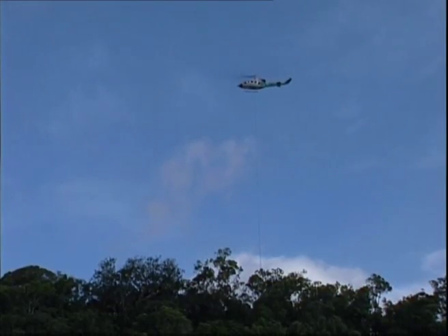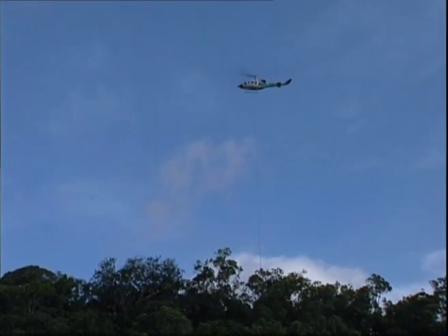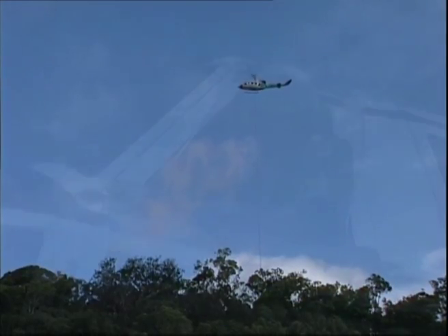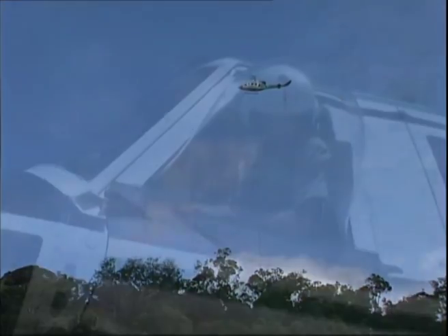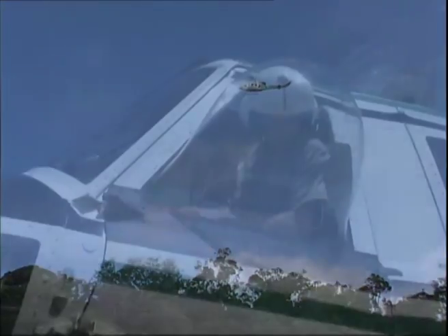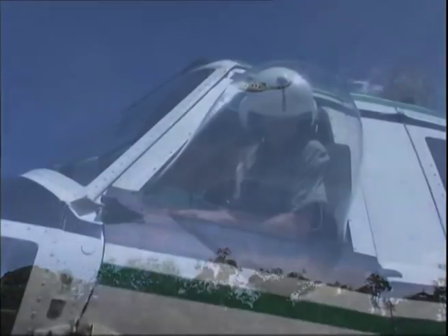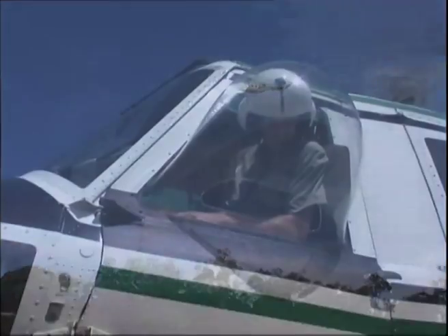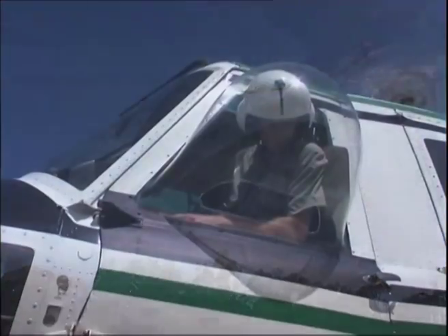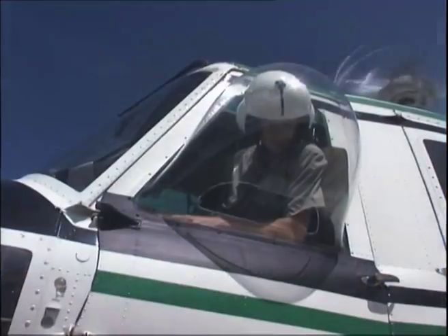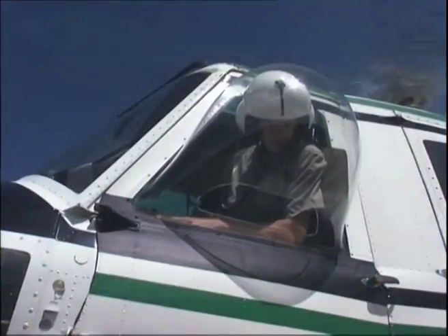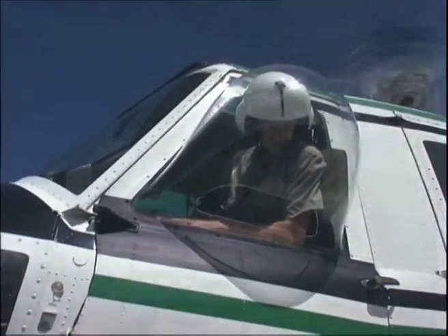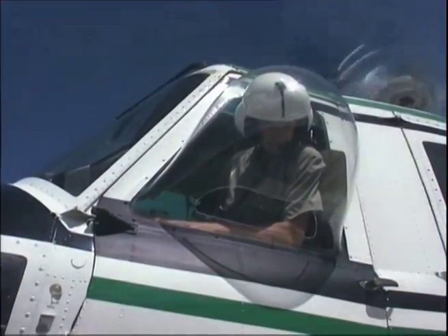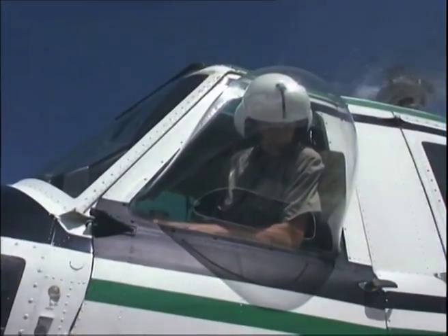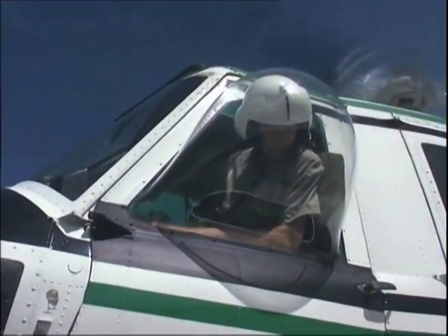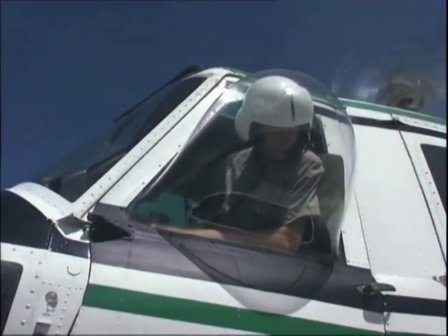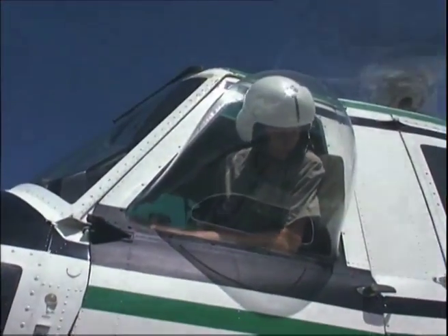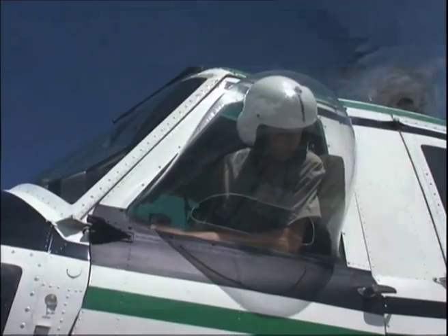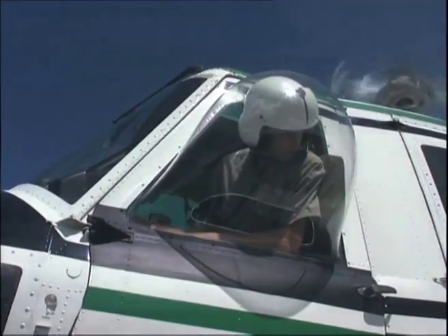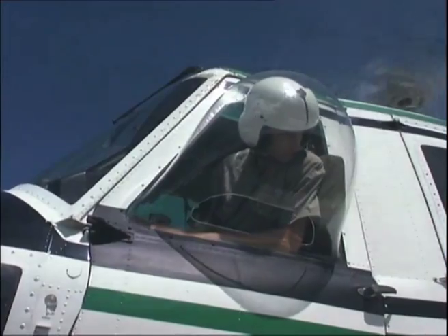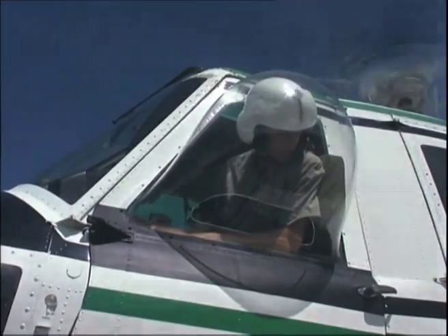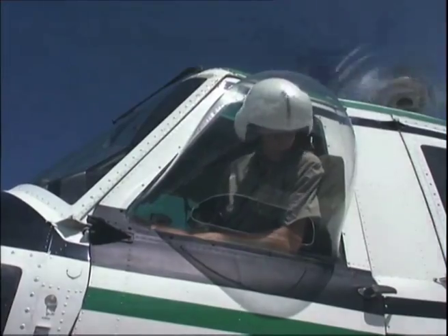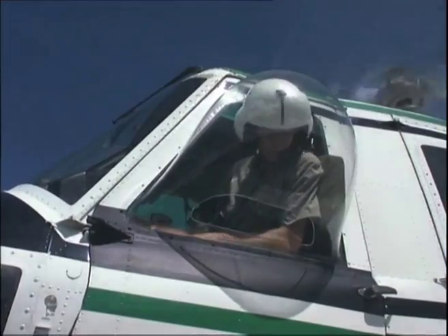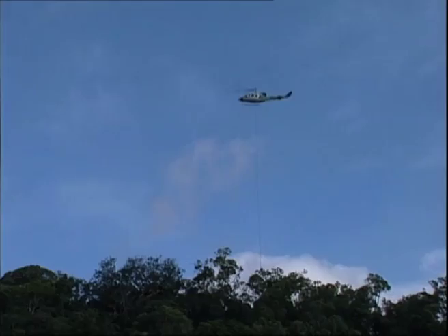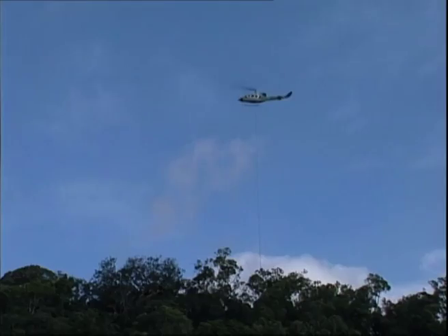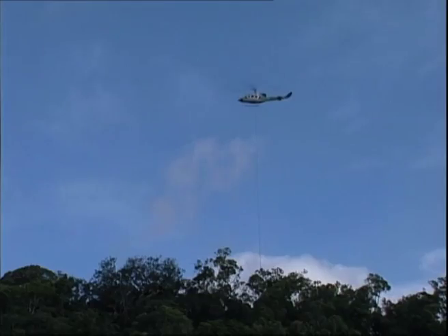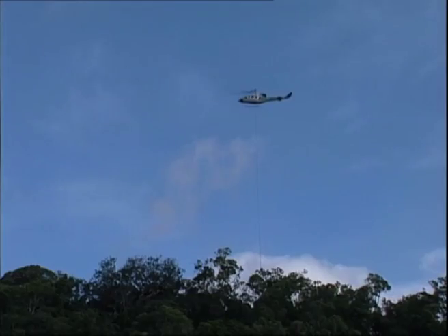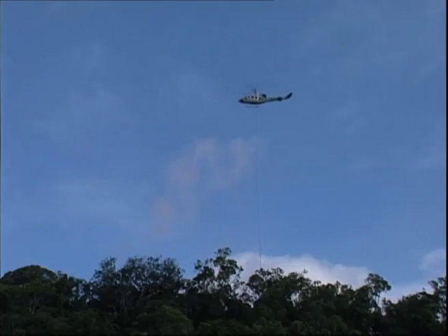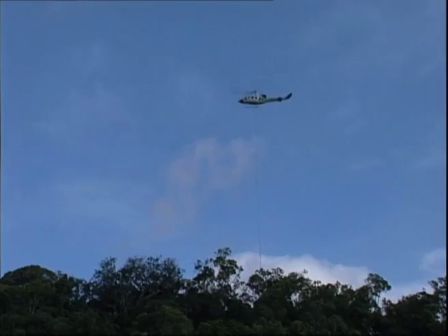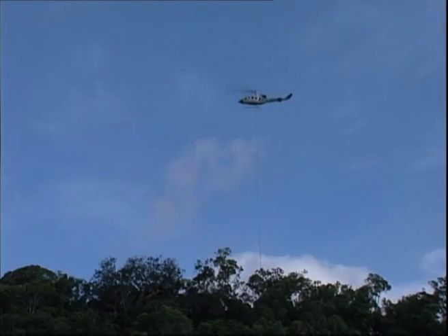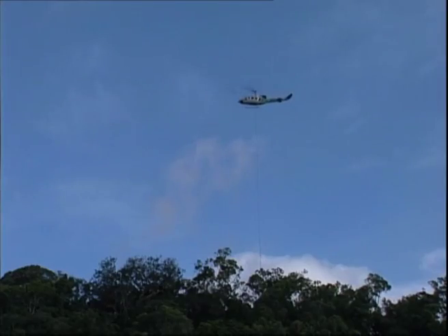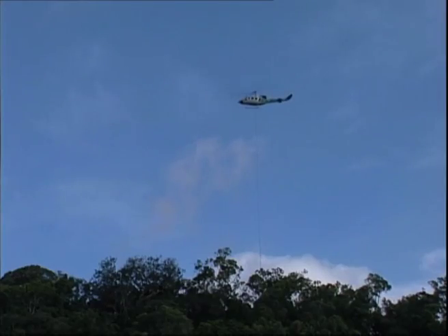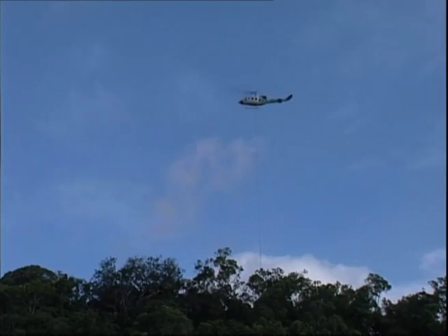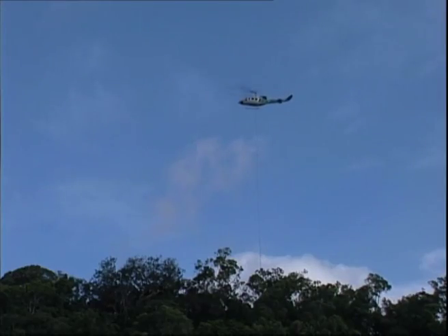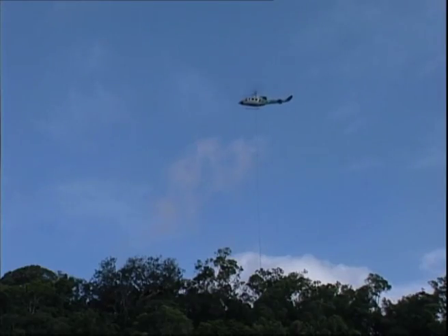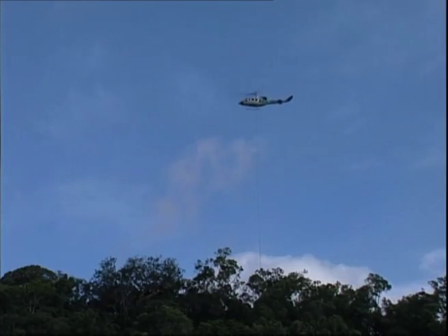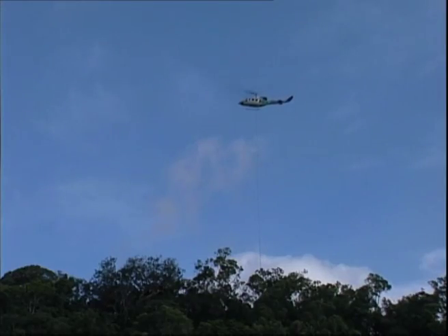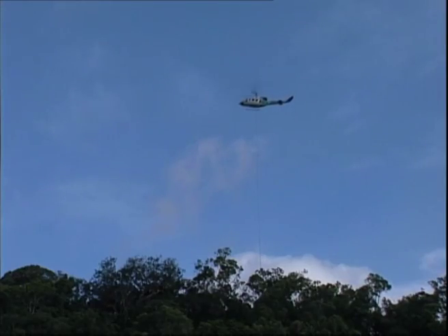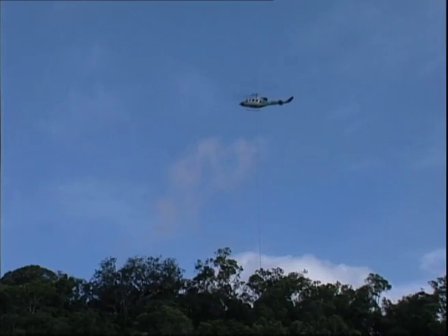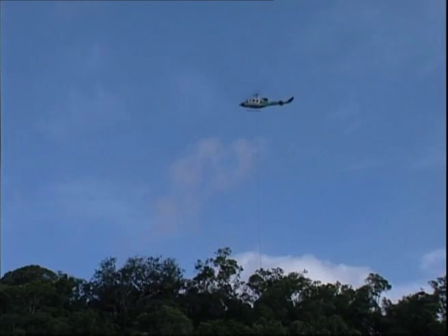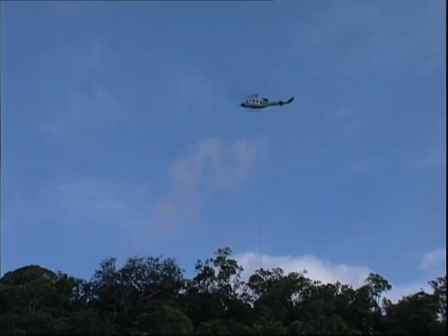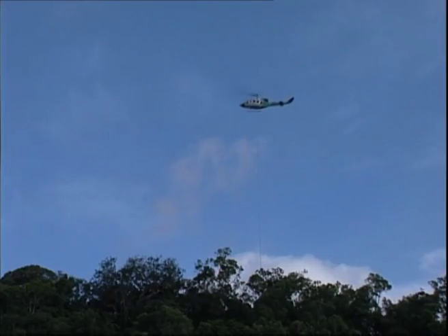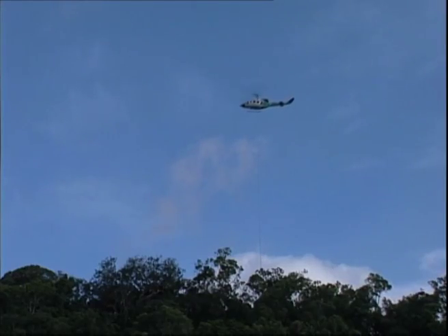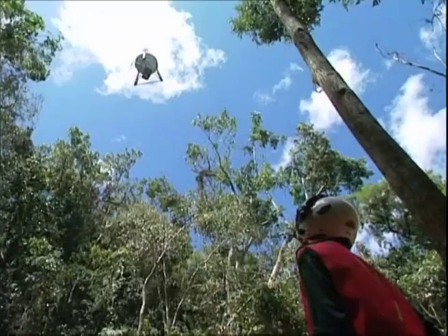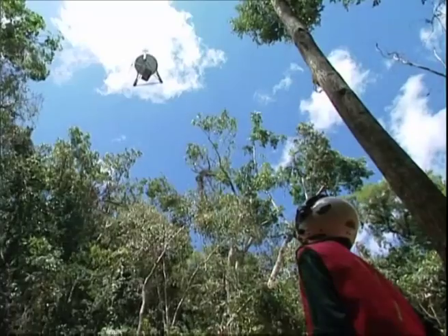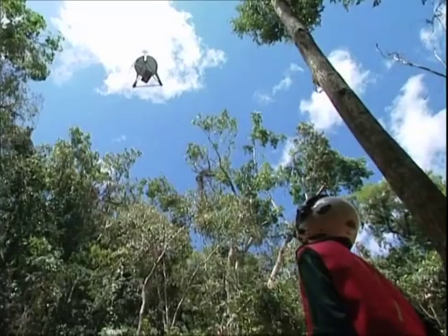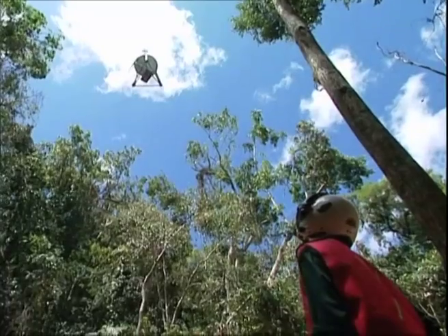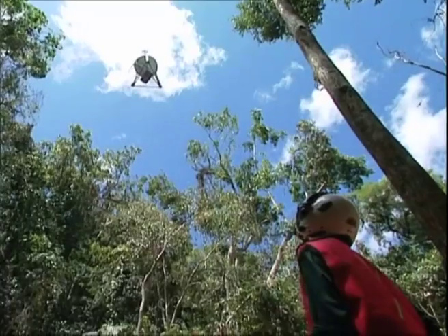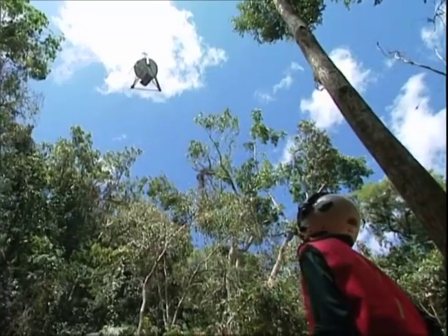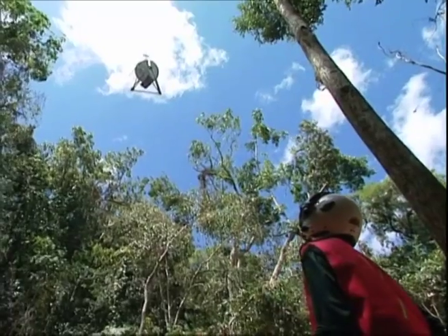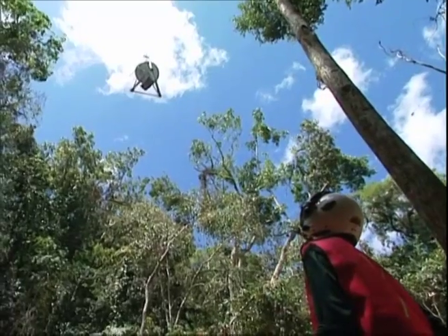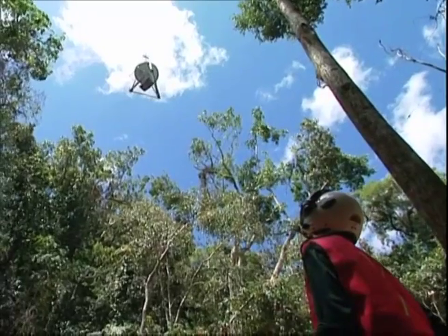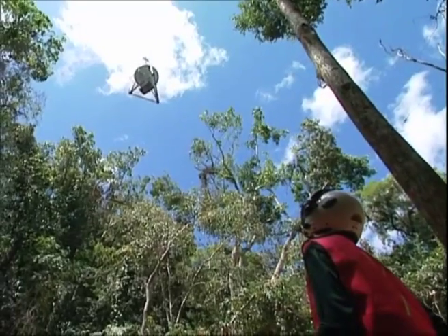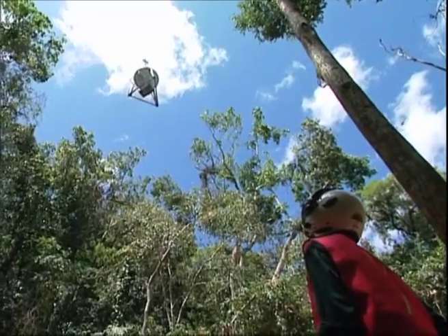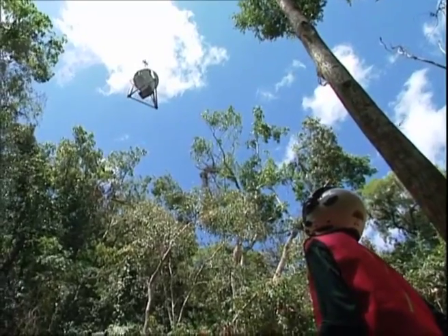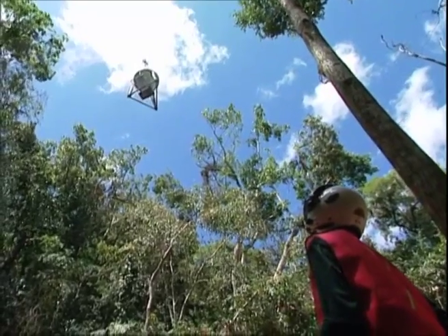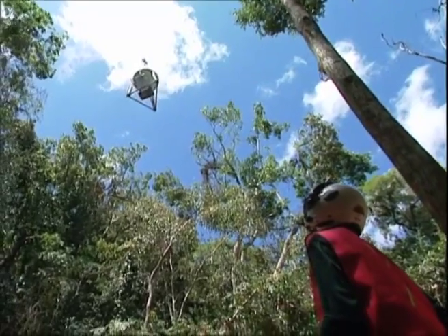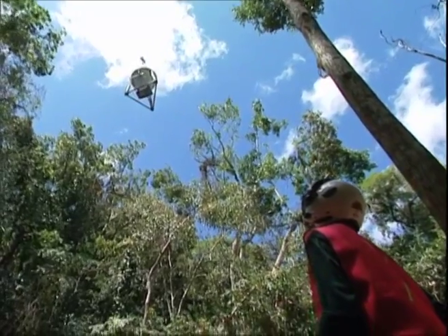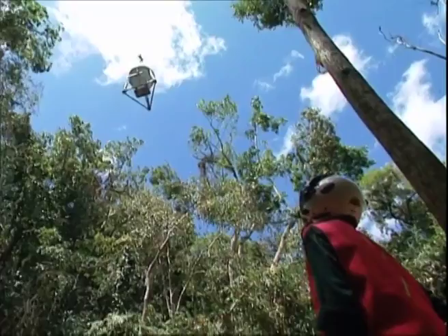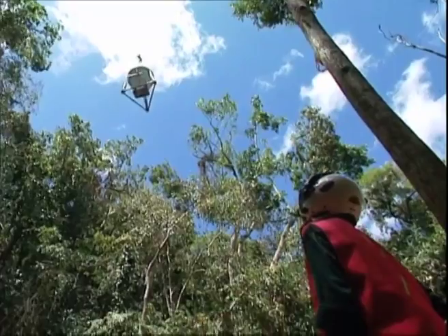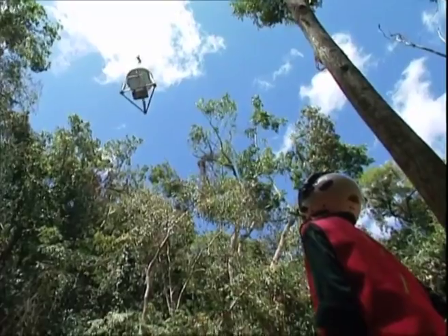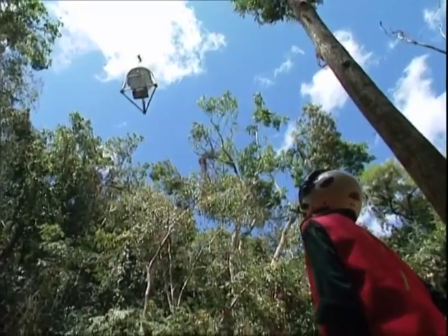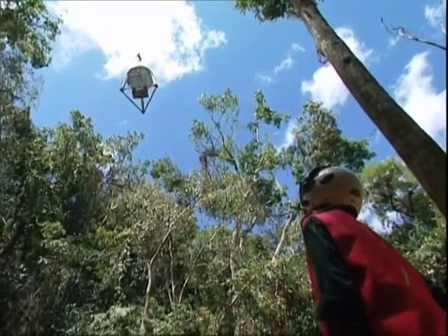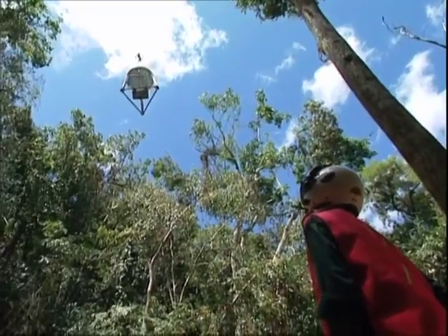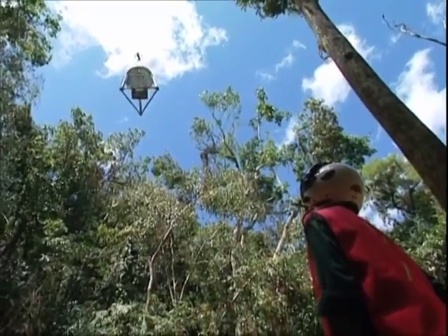When unable to see through the canopy, the pilots used satellite navigation and radio guidance from a ground-based supervisor.